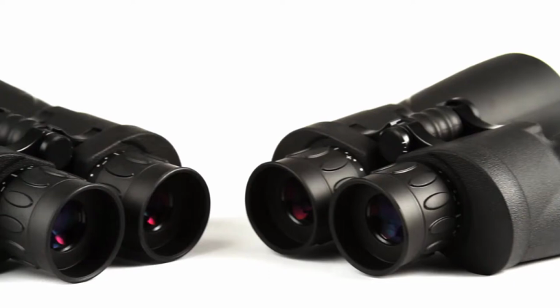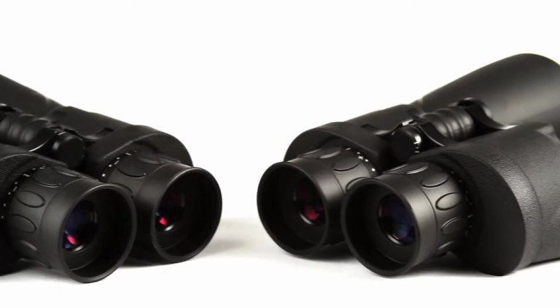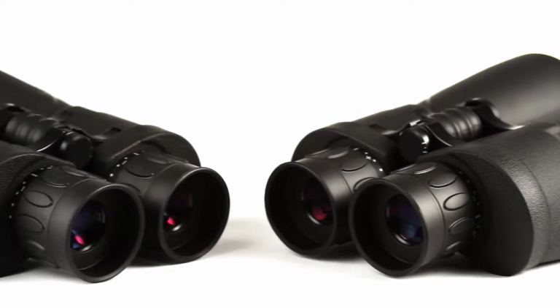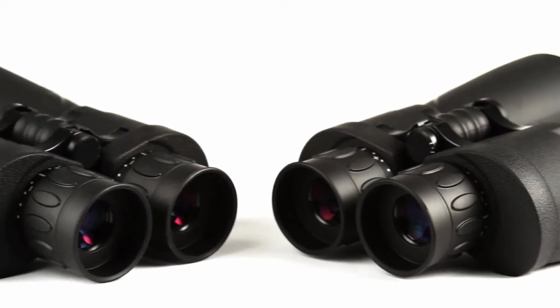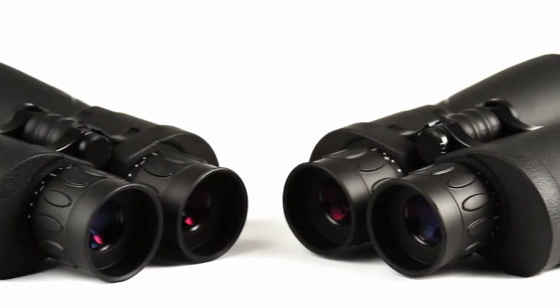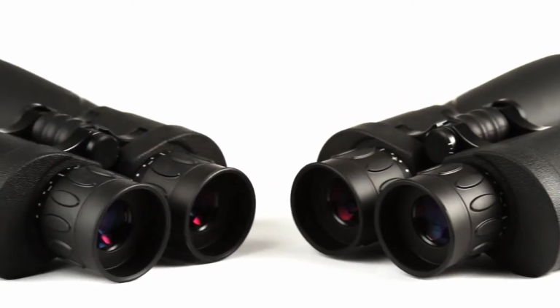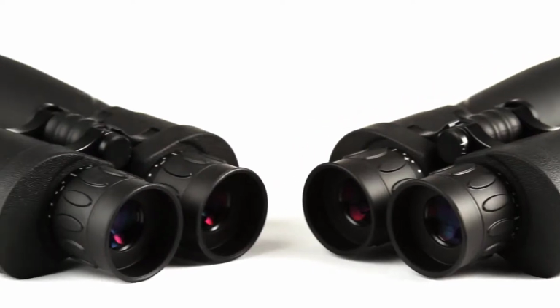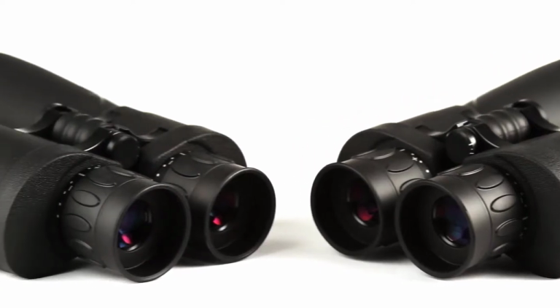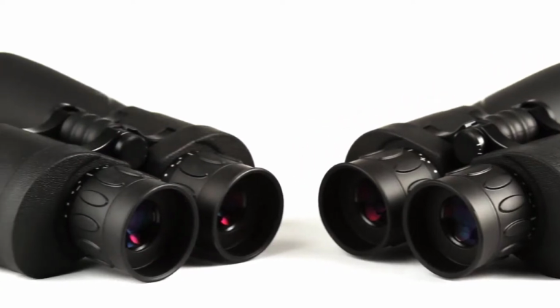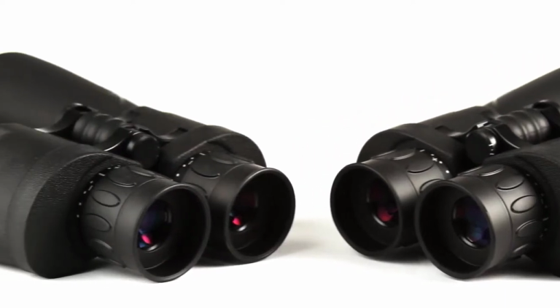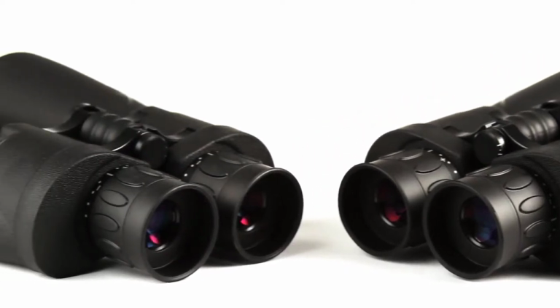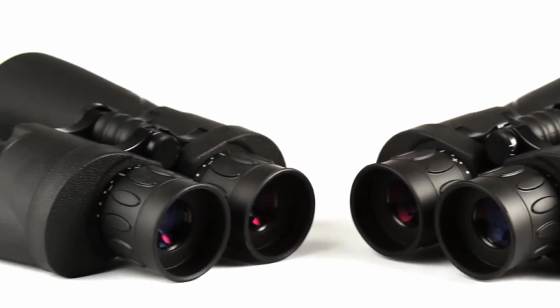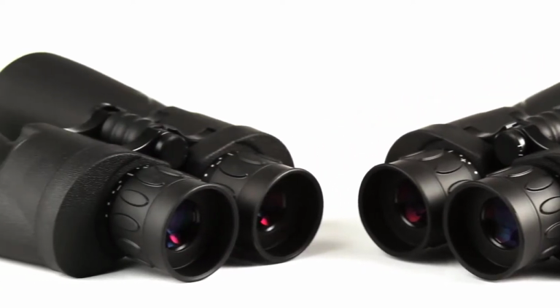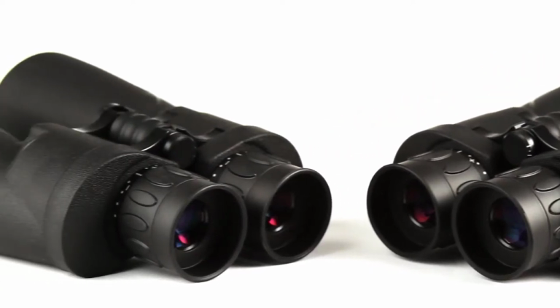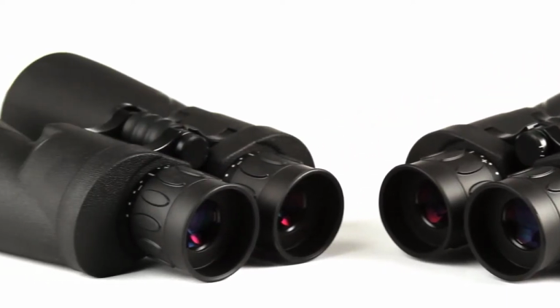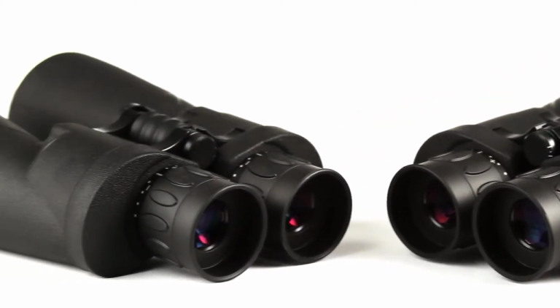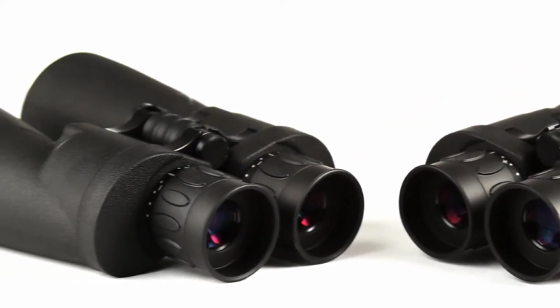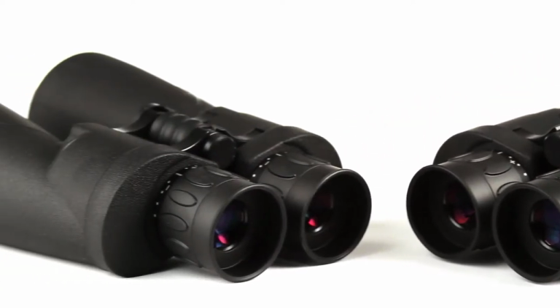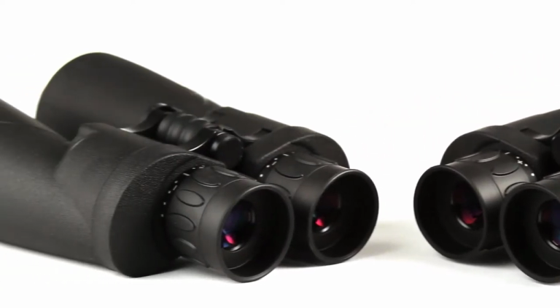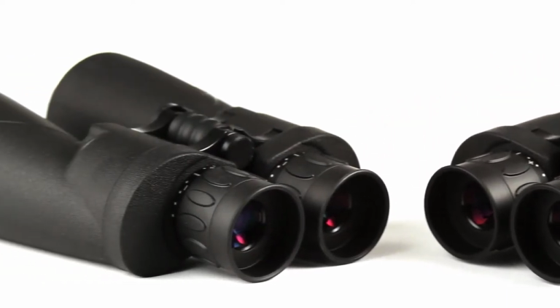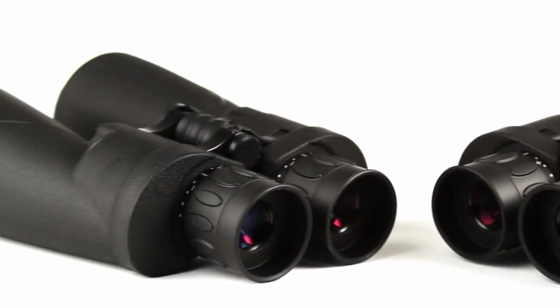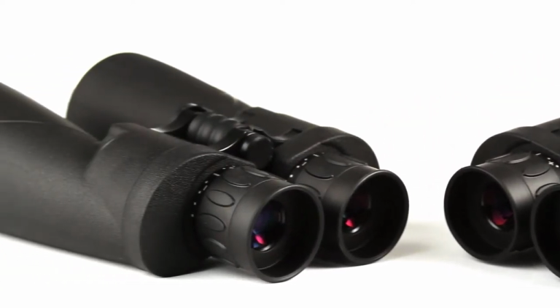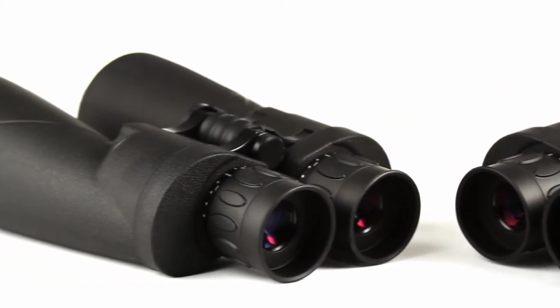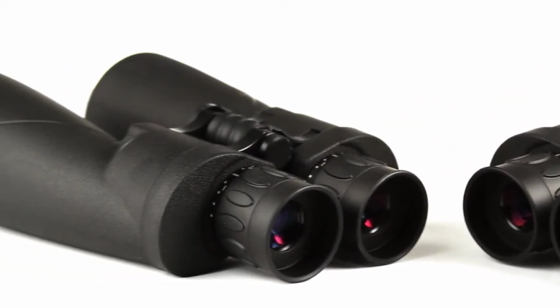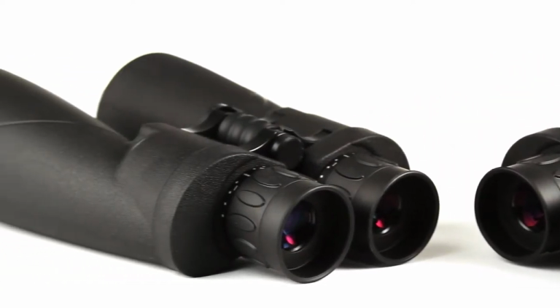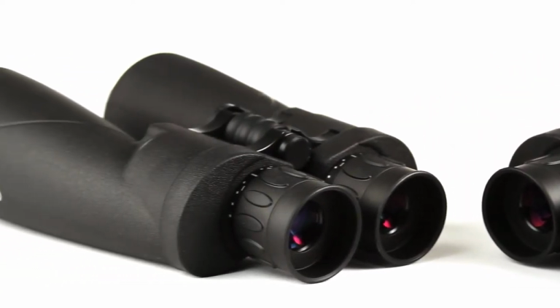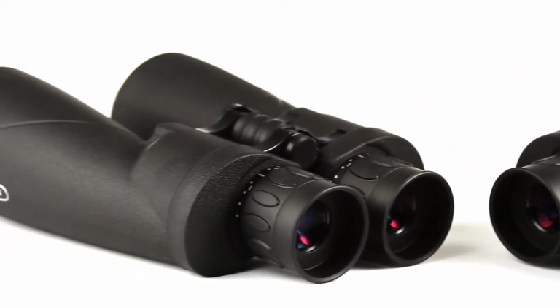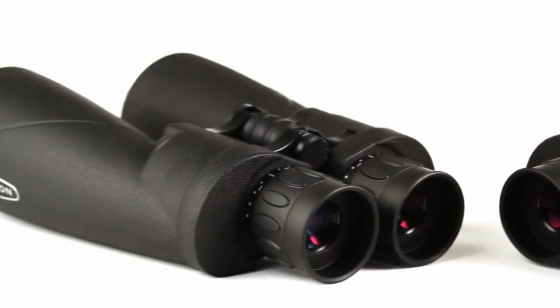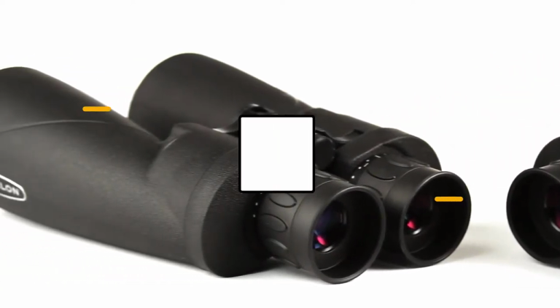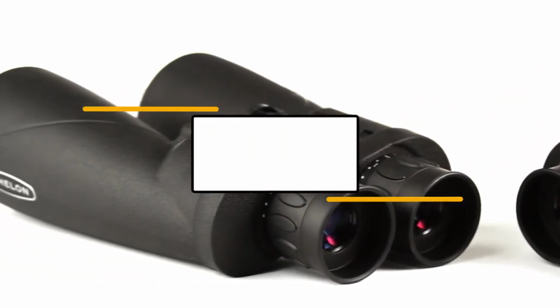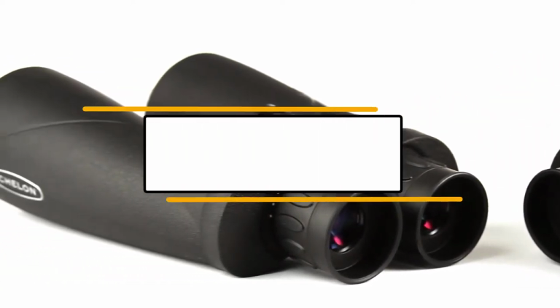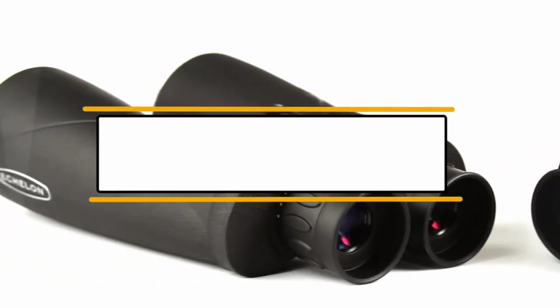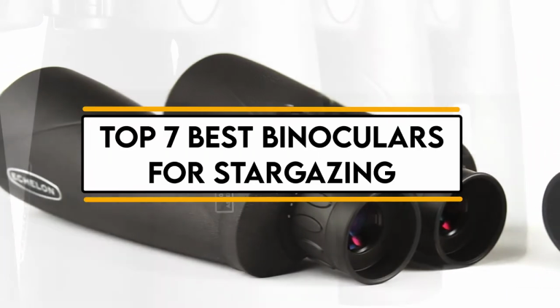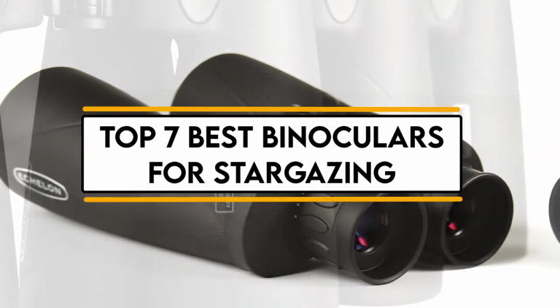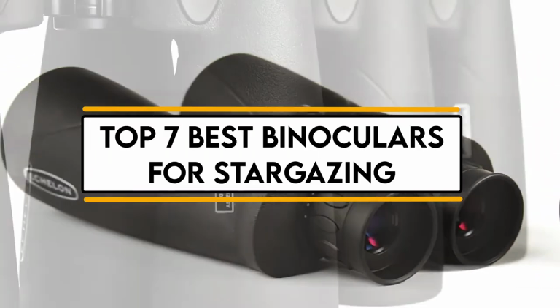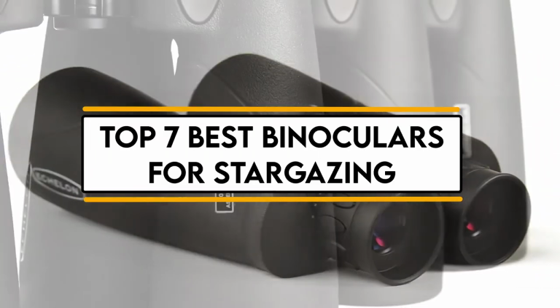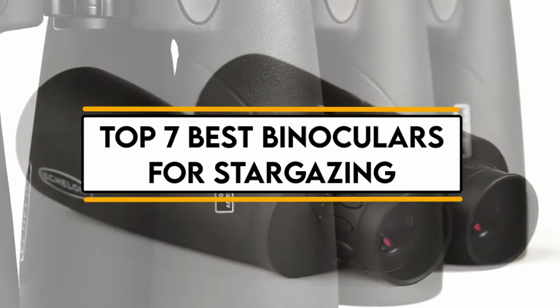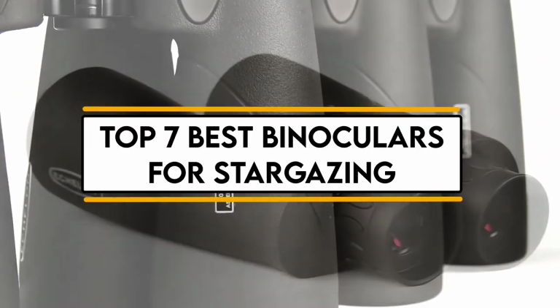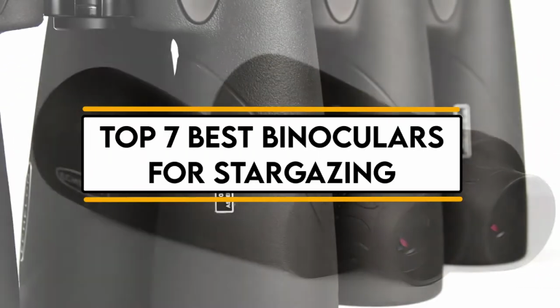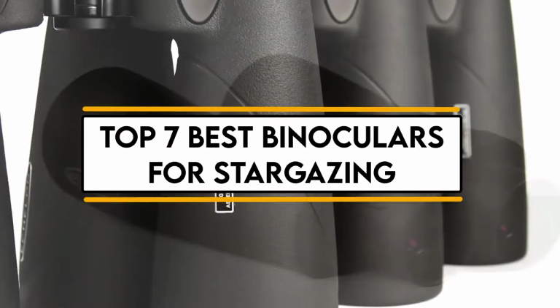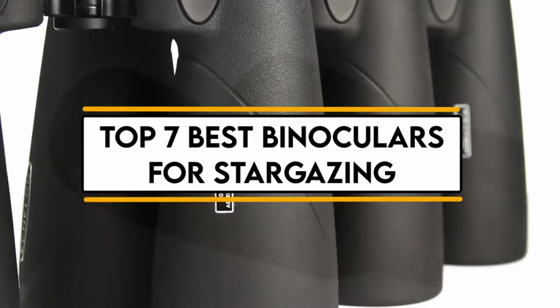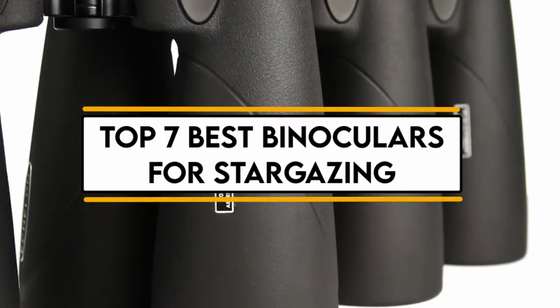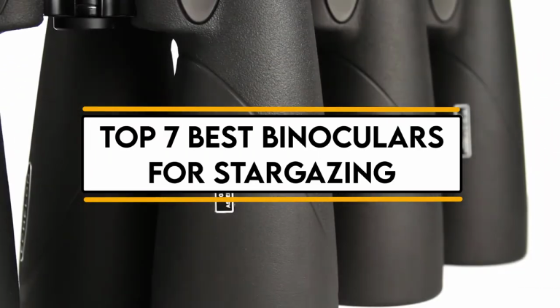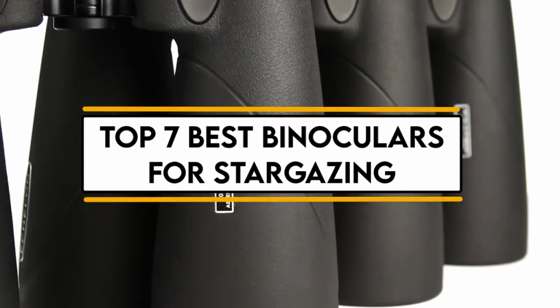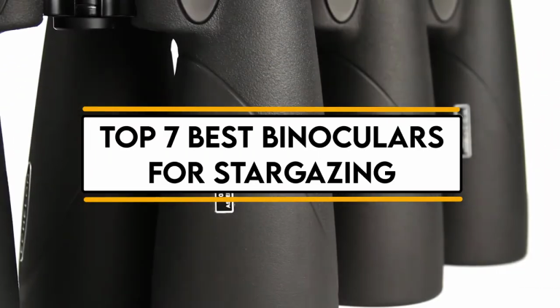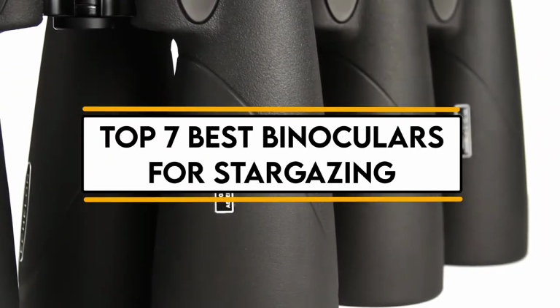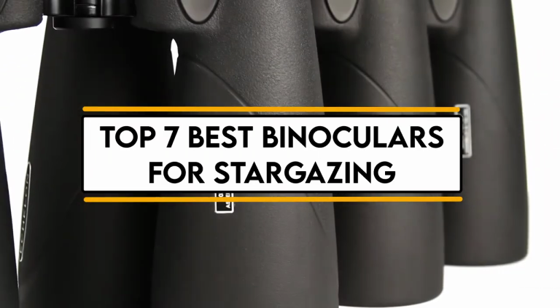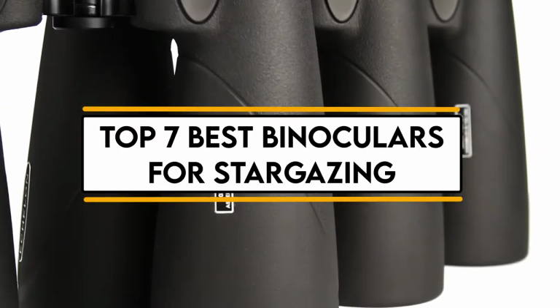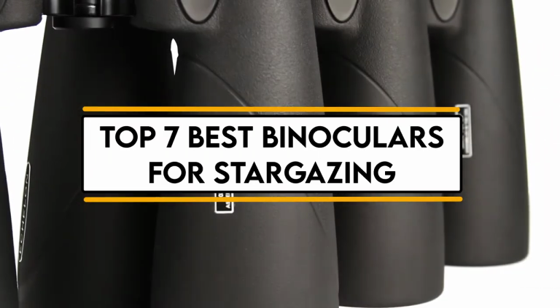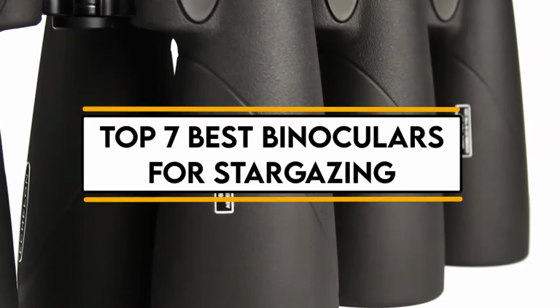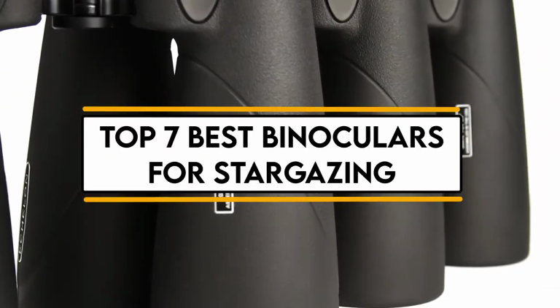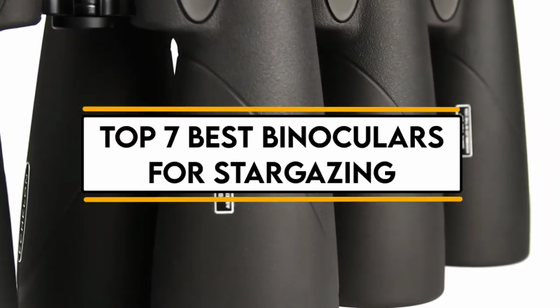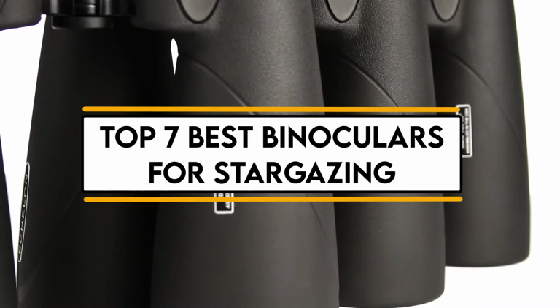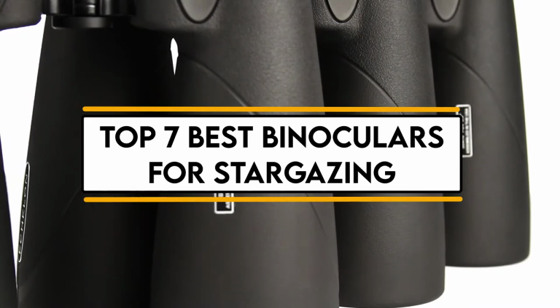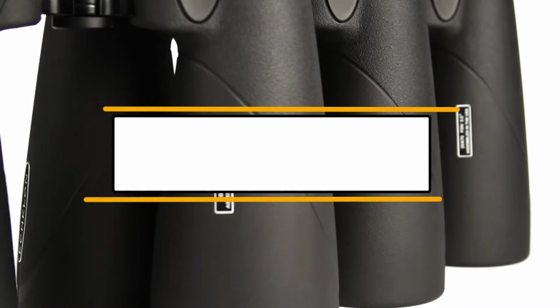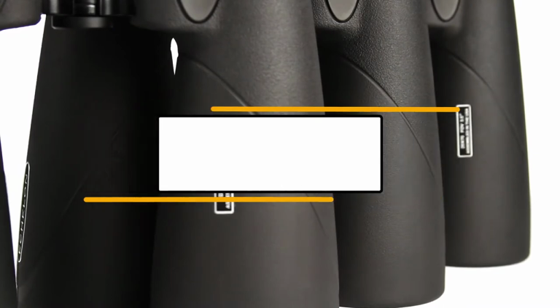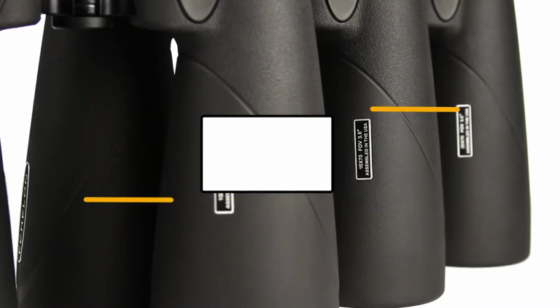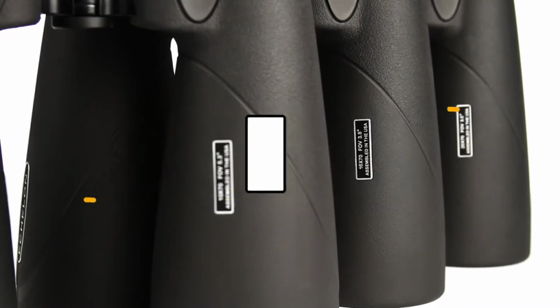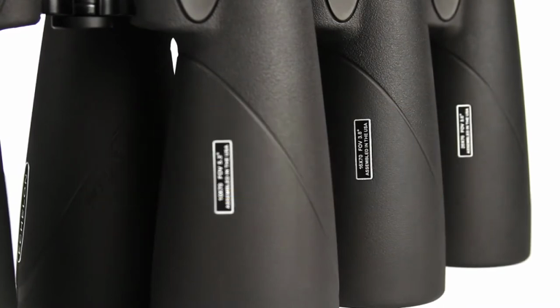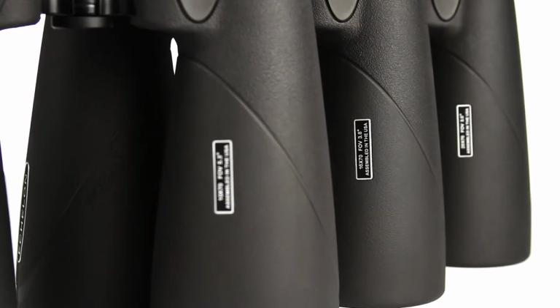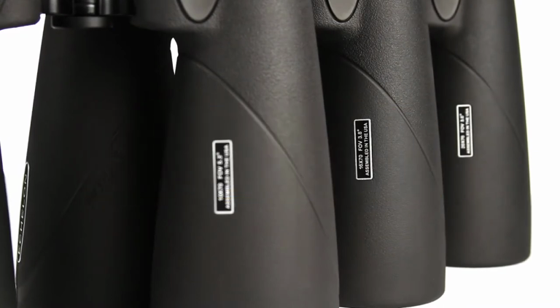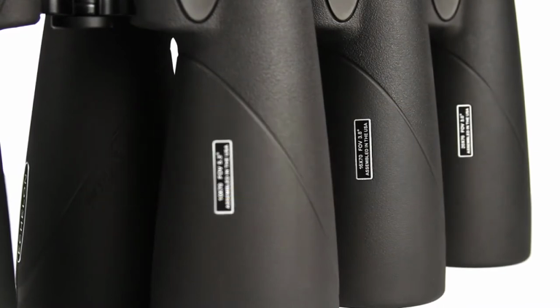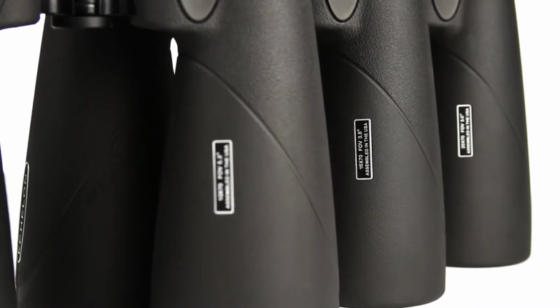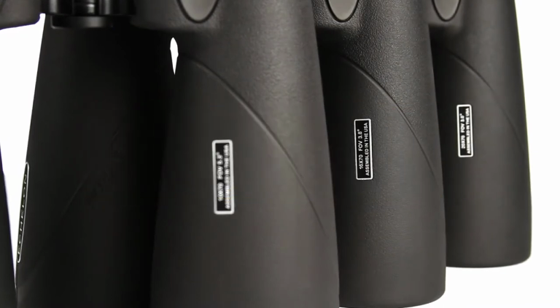In this video, we will discuss the top 7 best binoculars for stargazing. So let's get started.